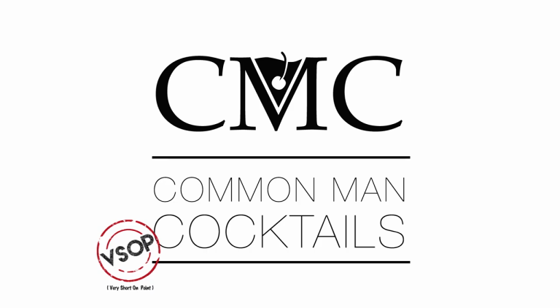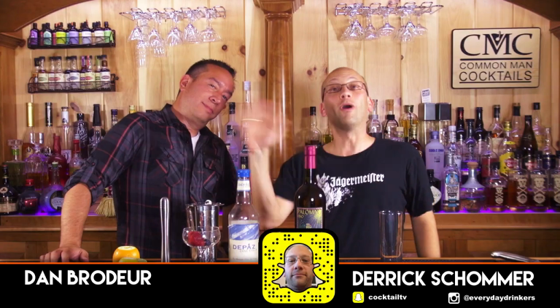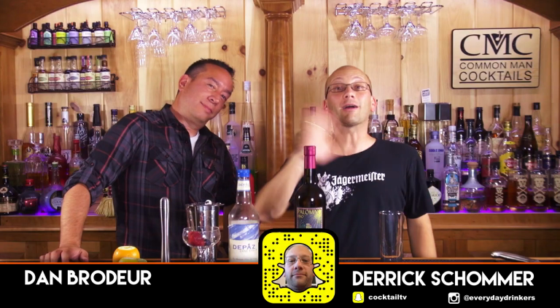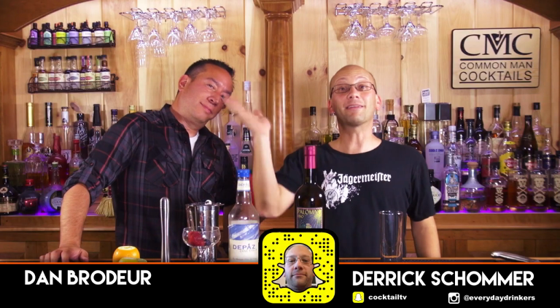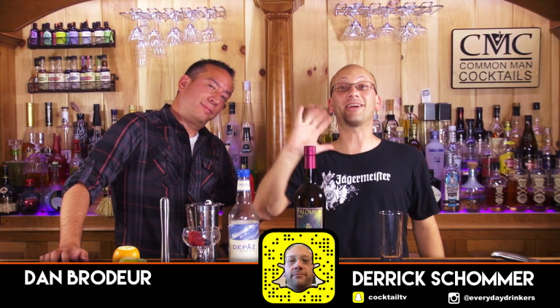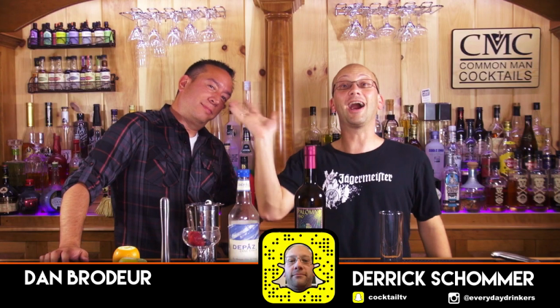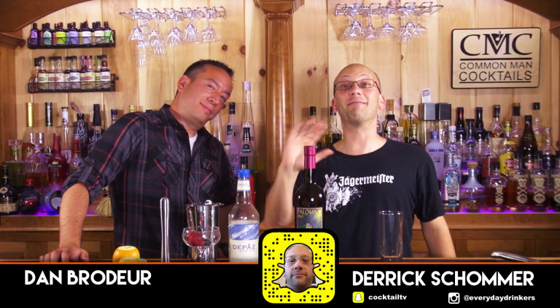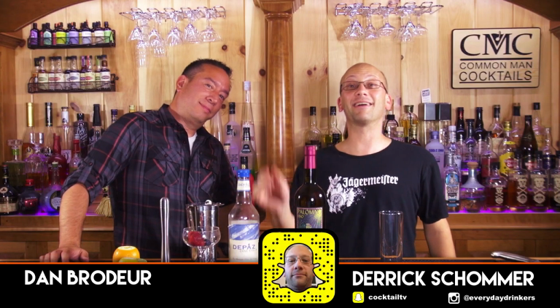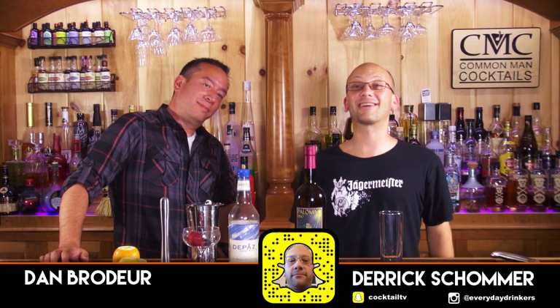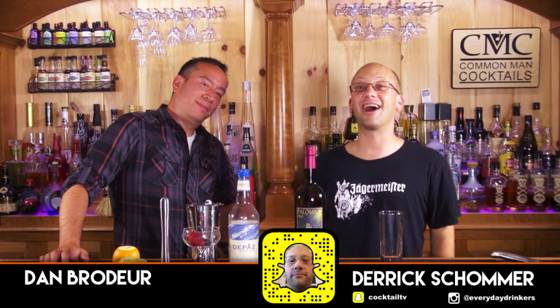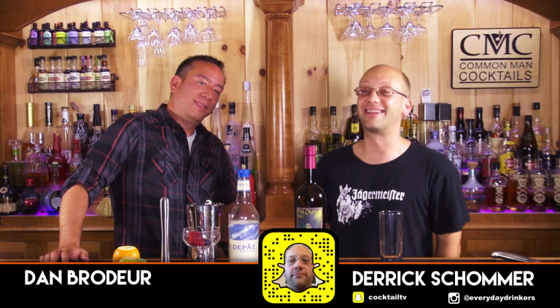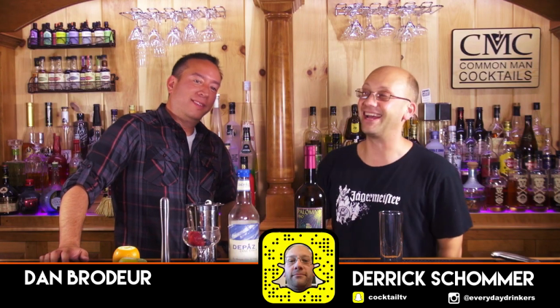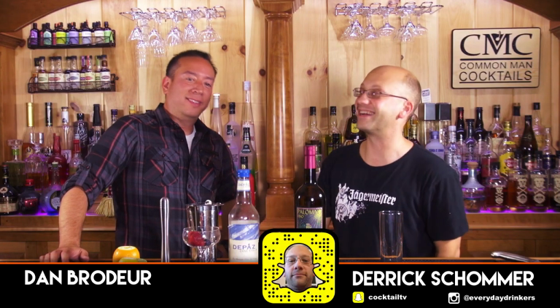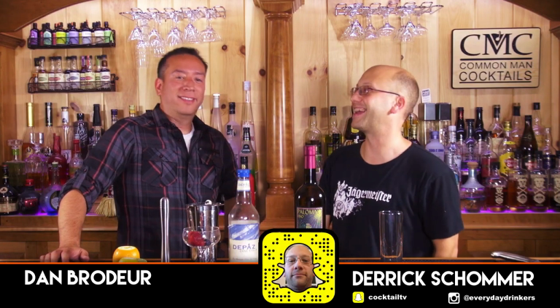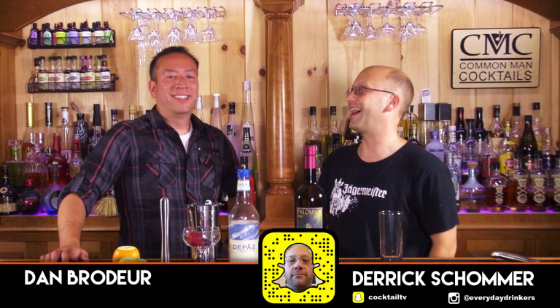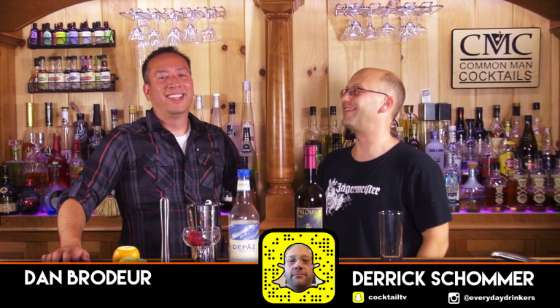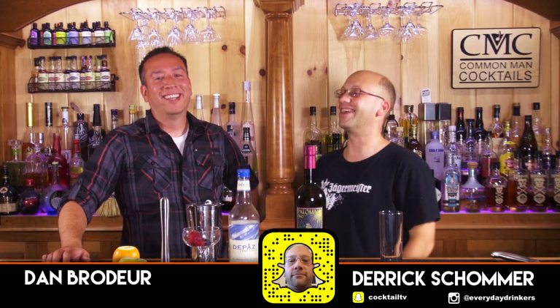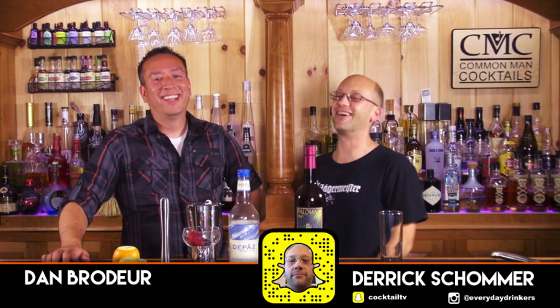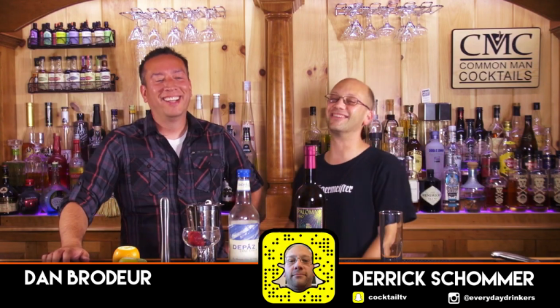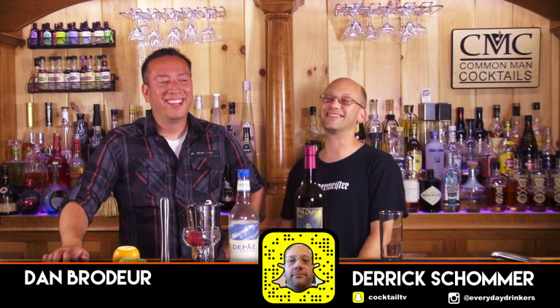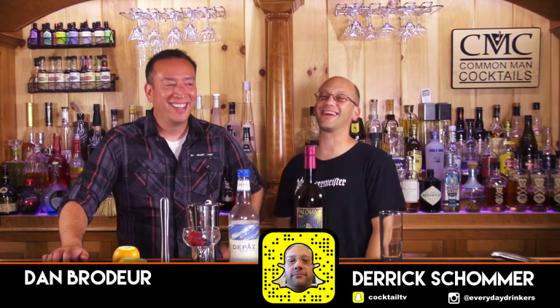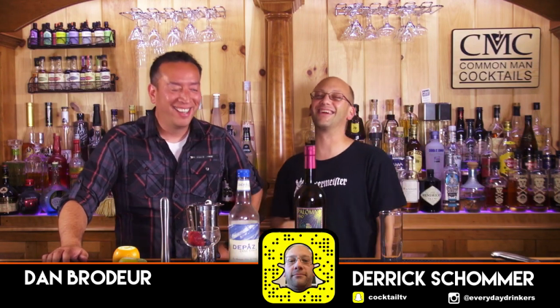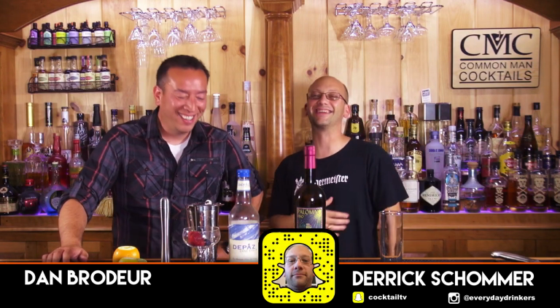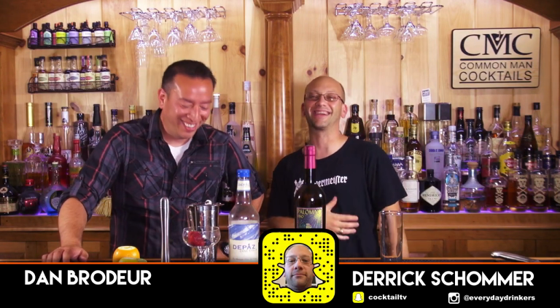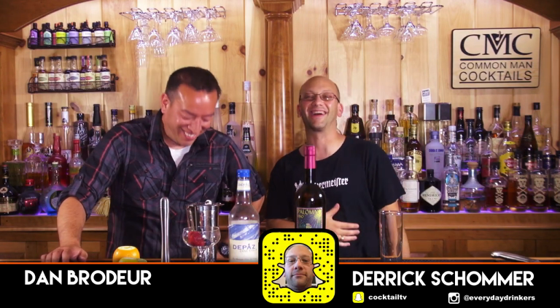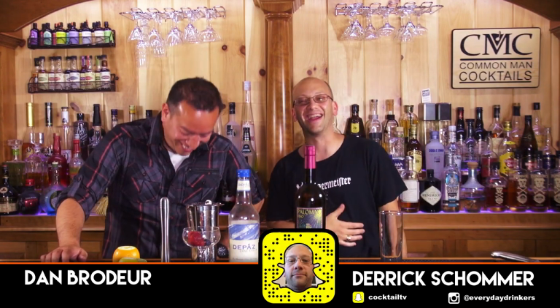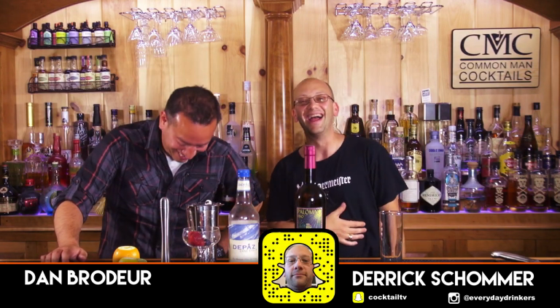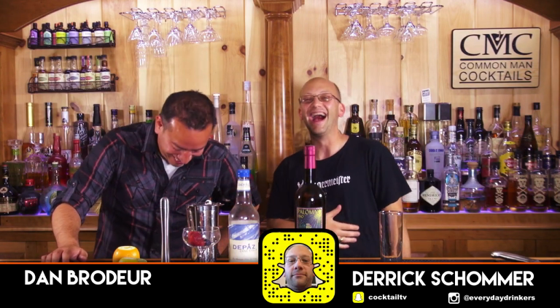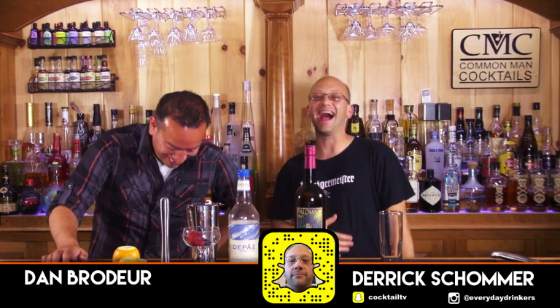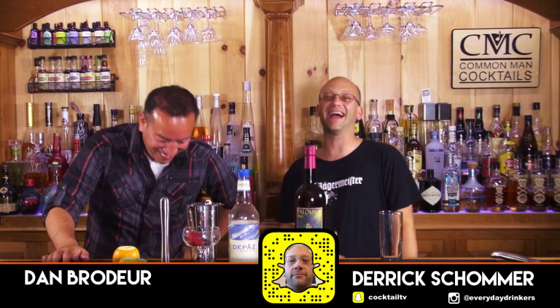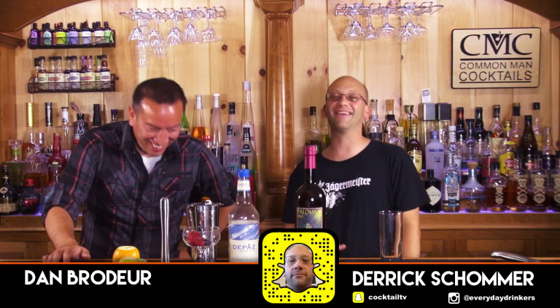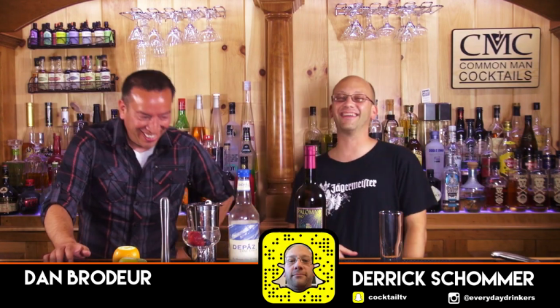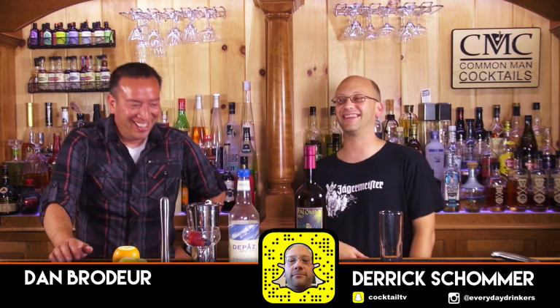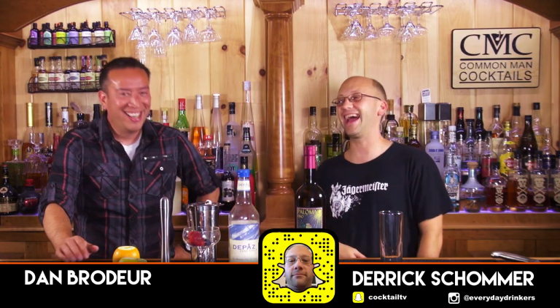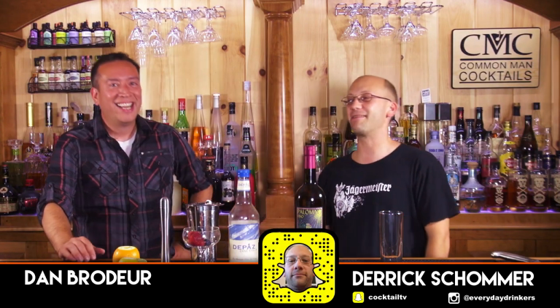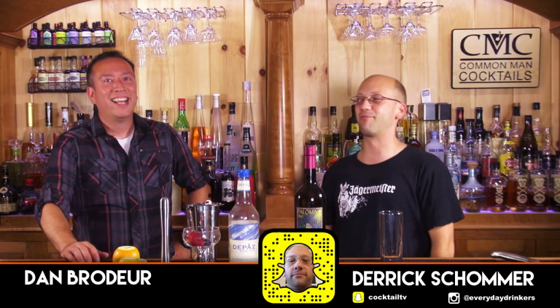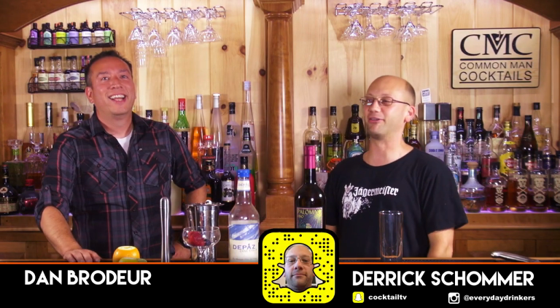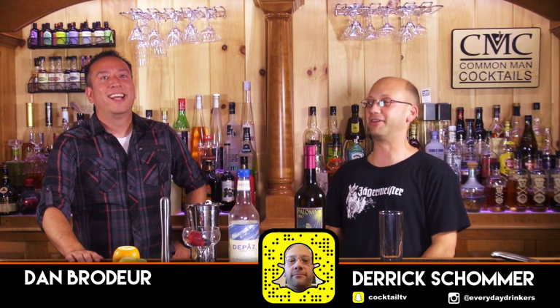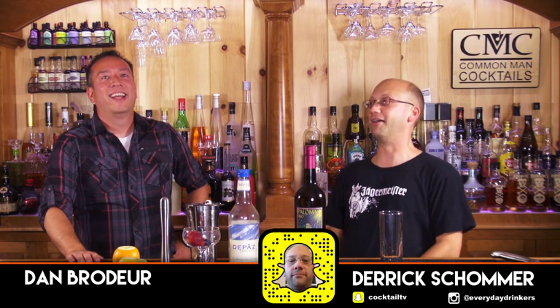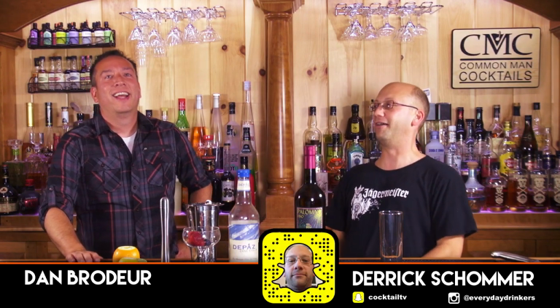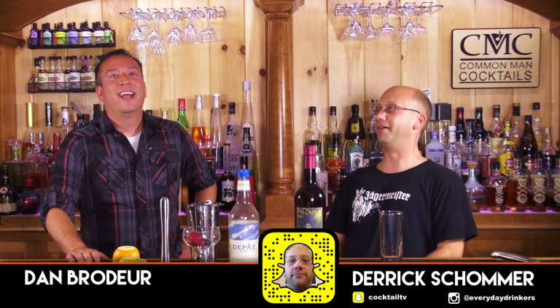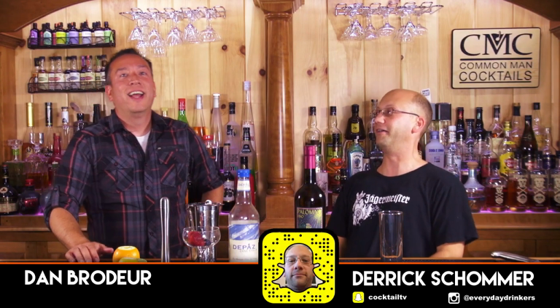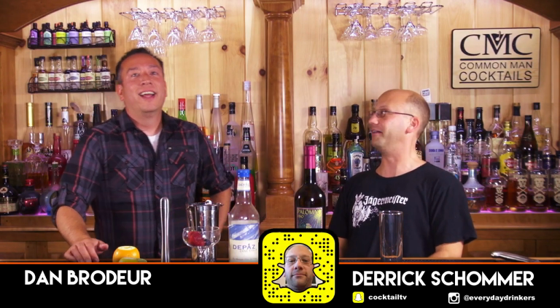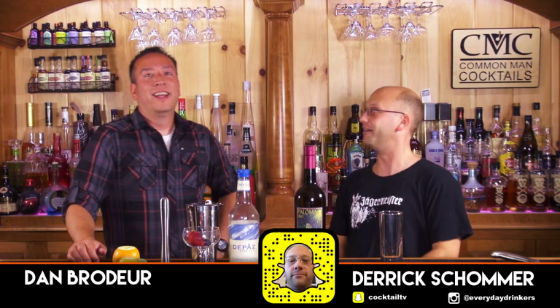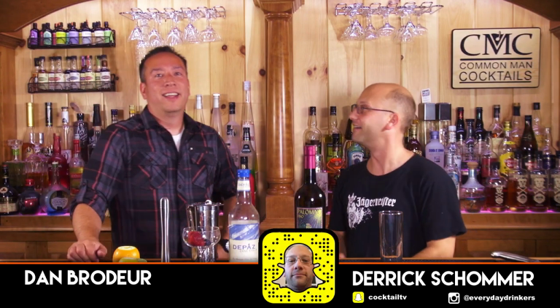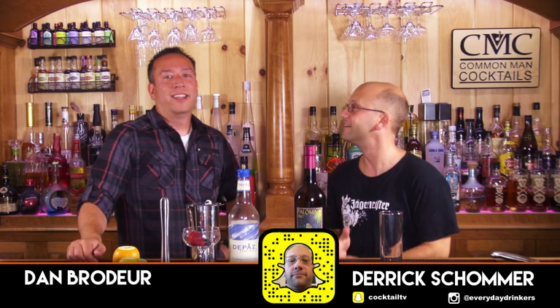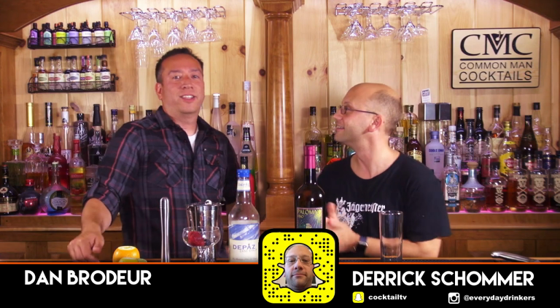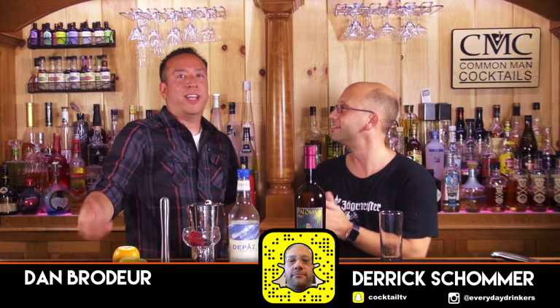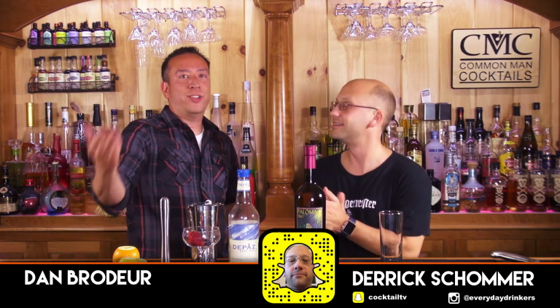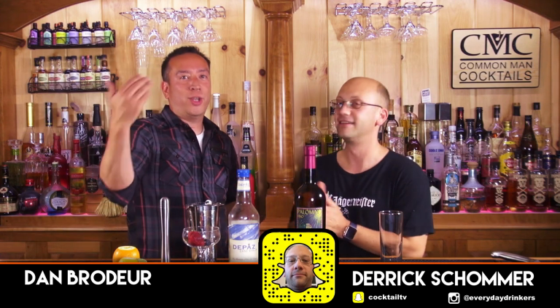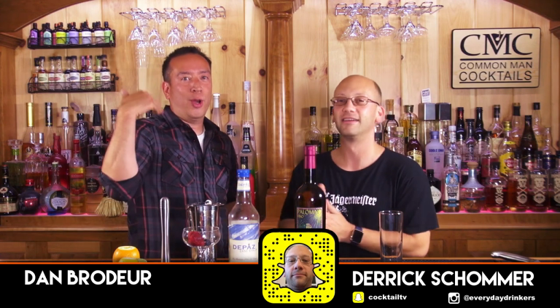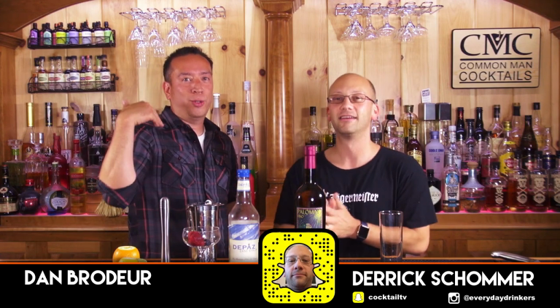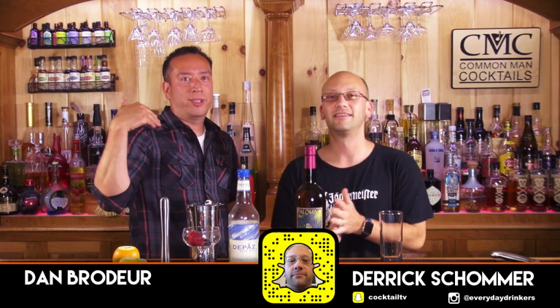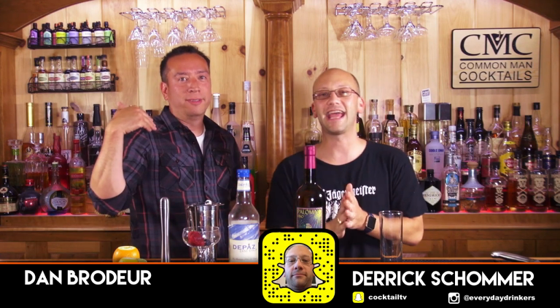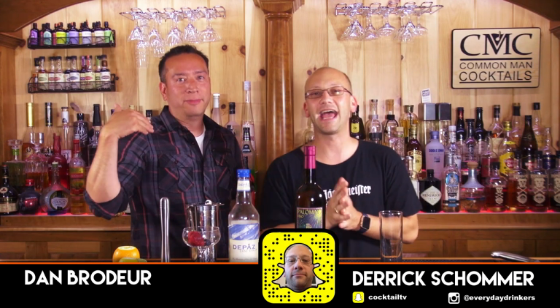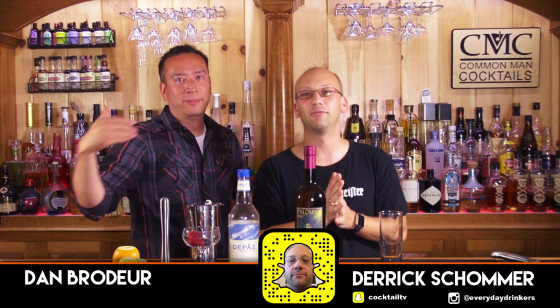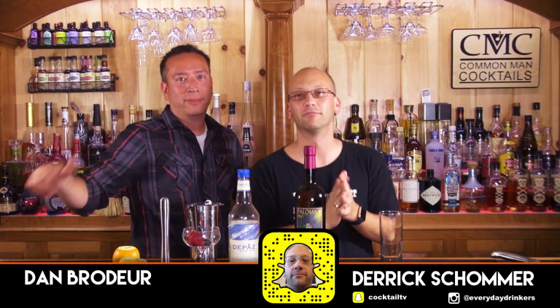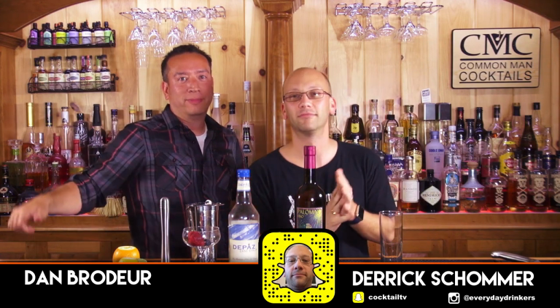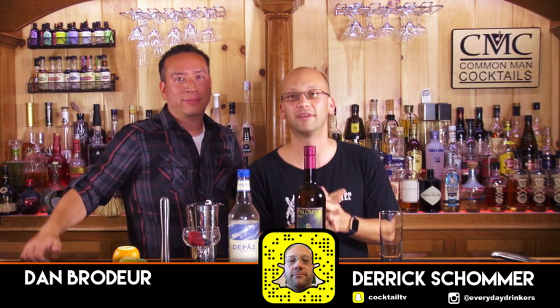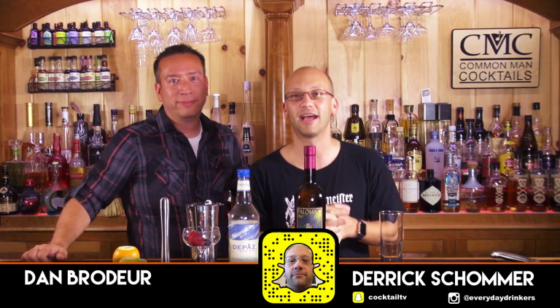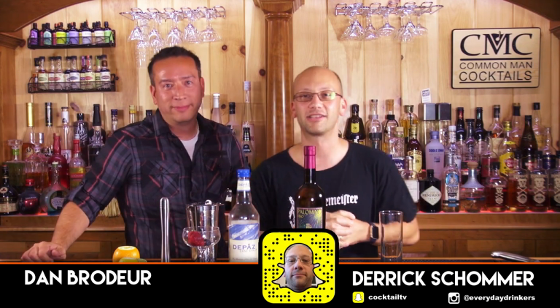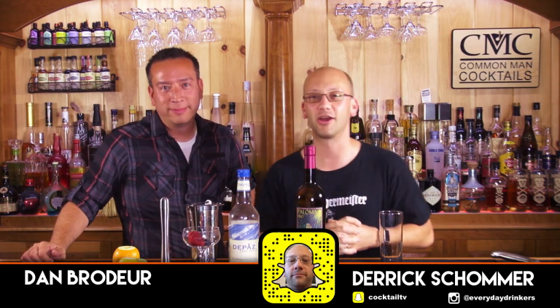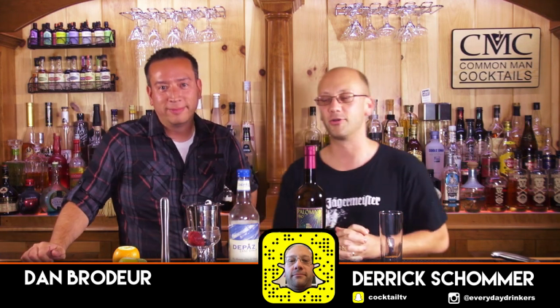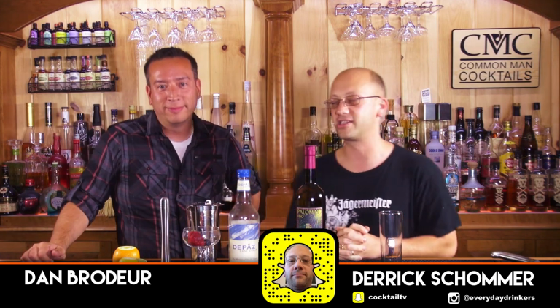Welcome to Cotton Man Cocktails! I'm Dan Broder! Guest host. Dan, guest host.